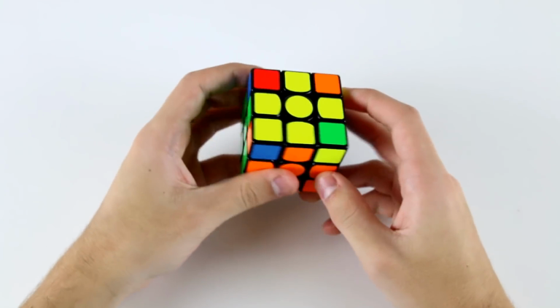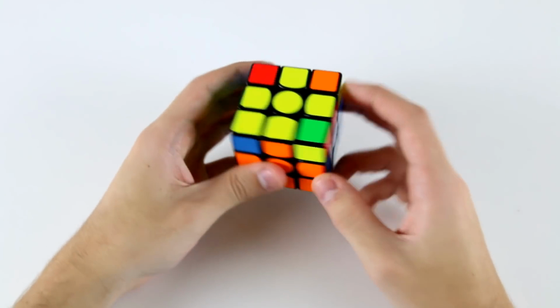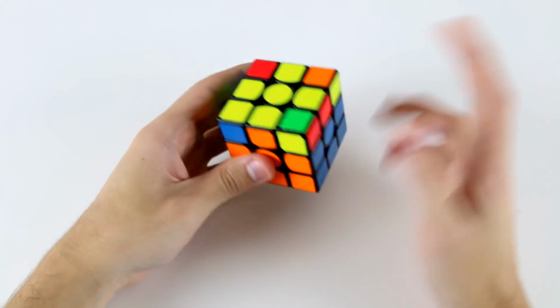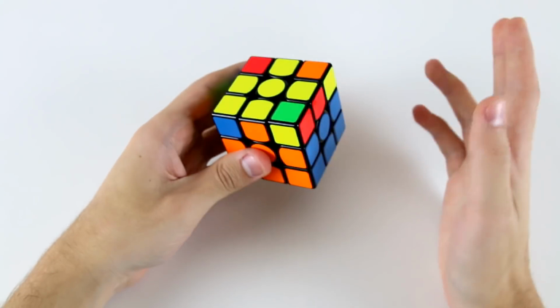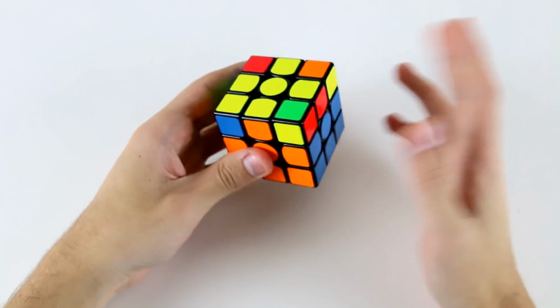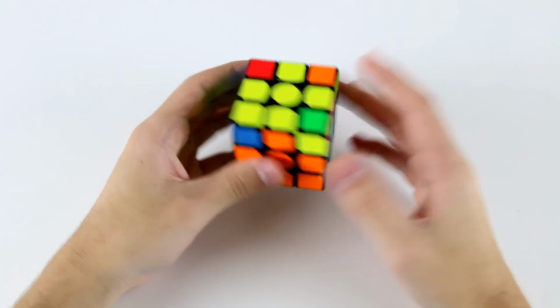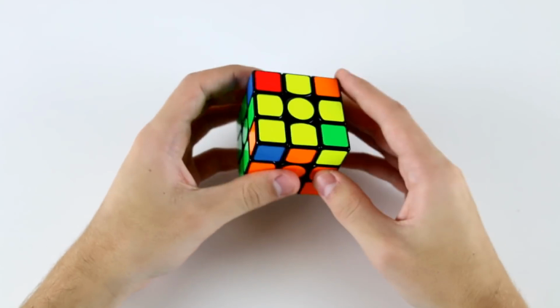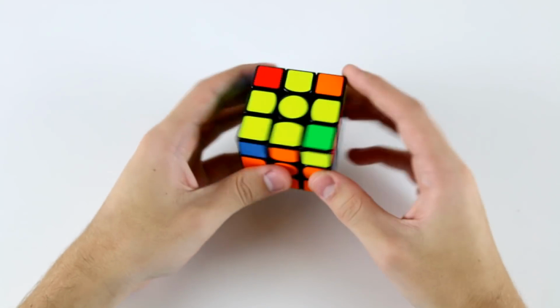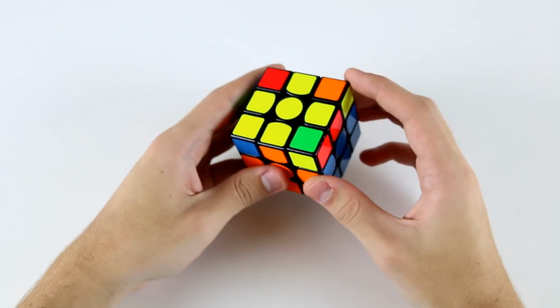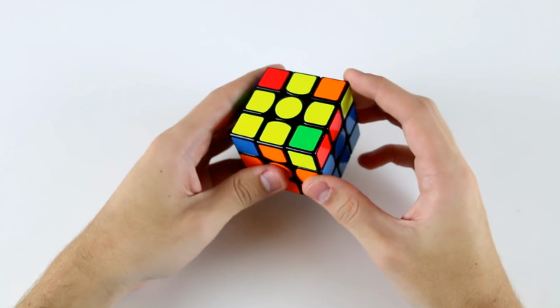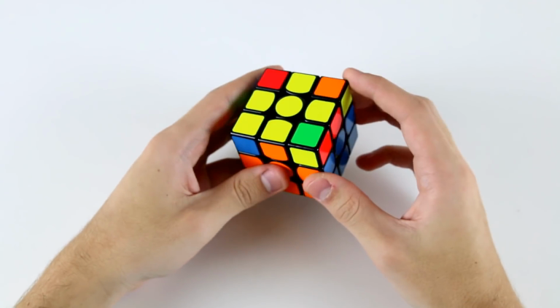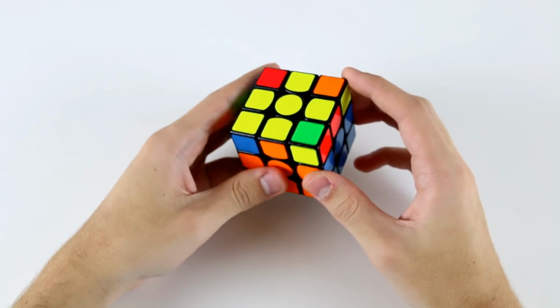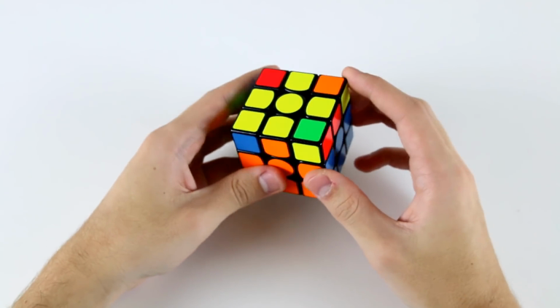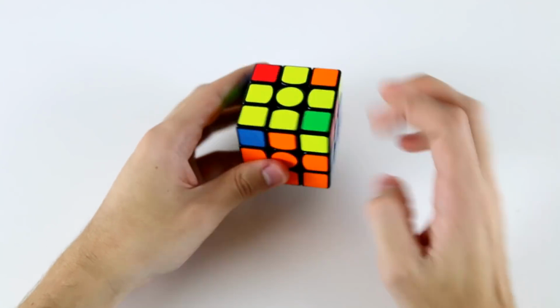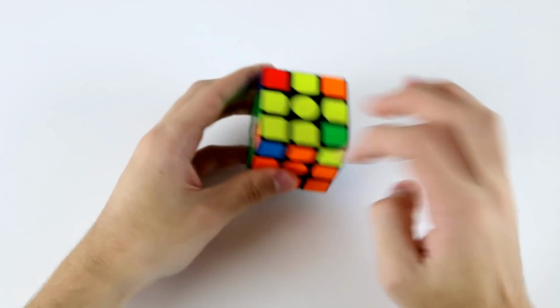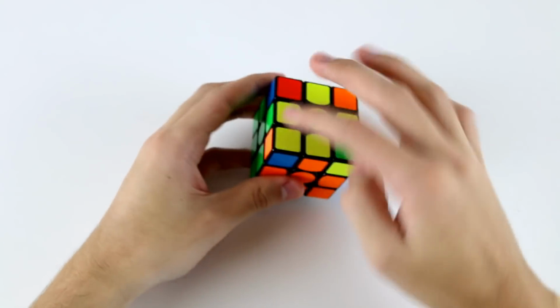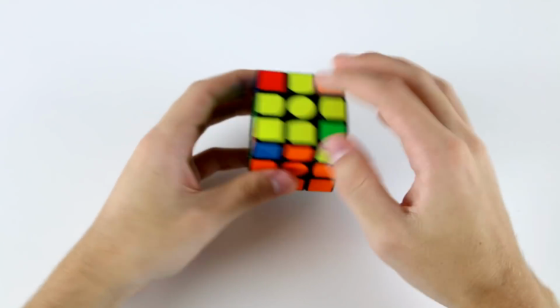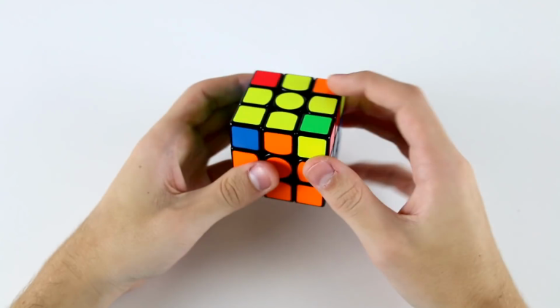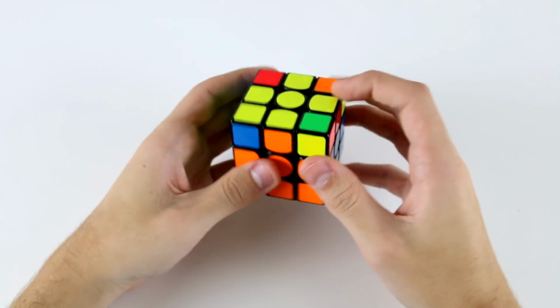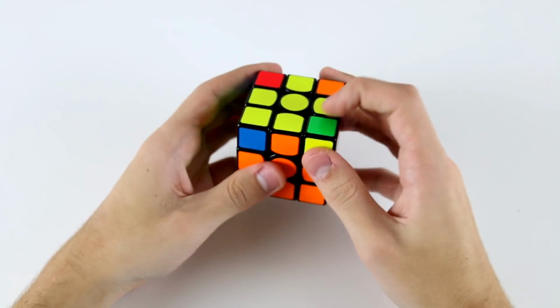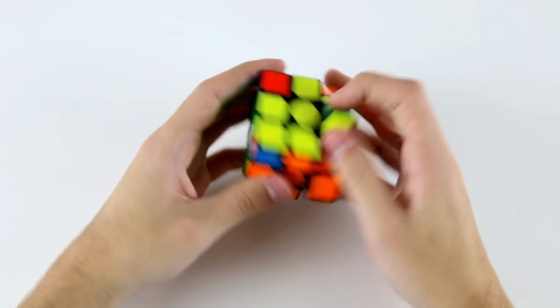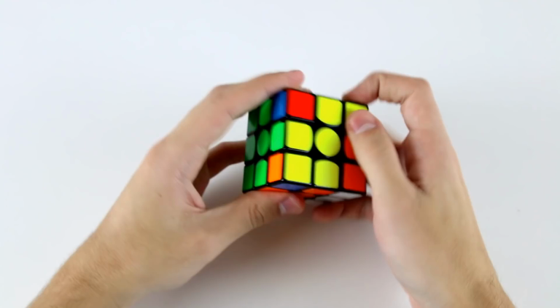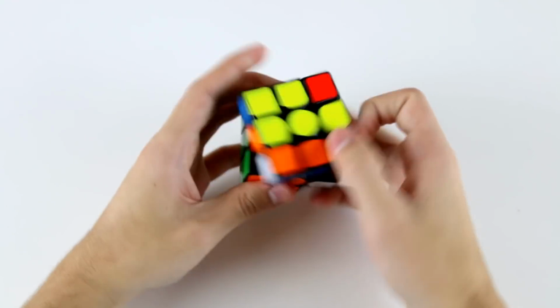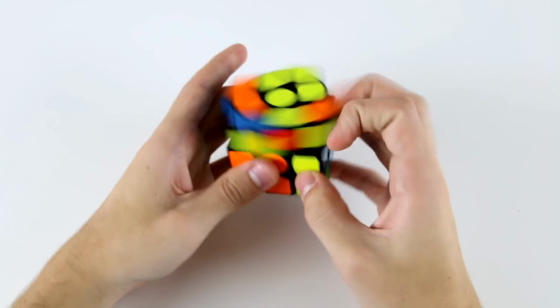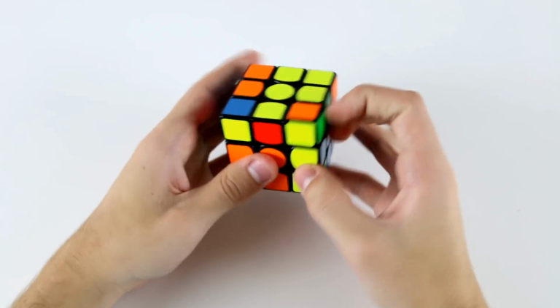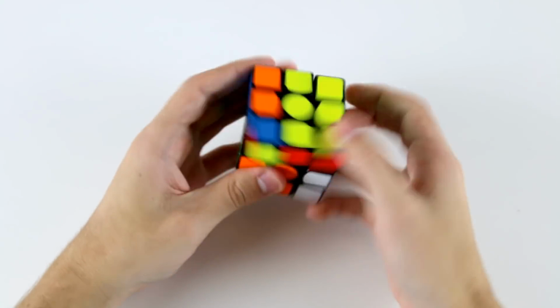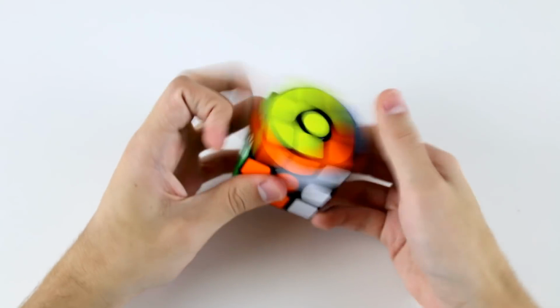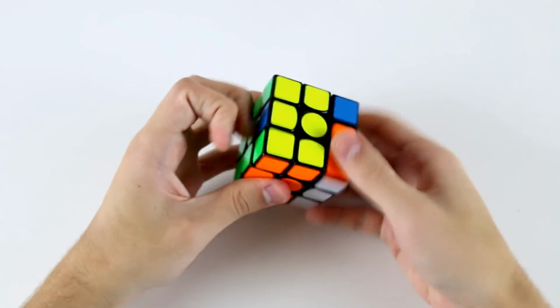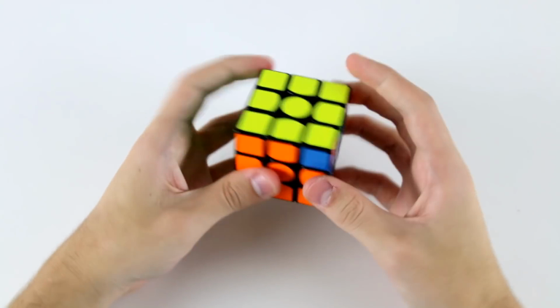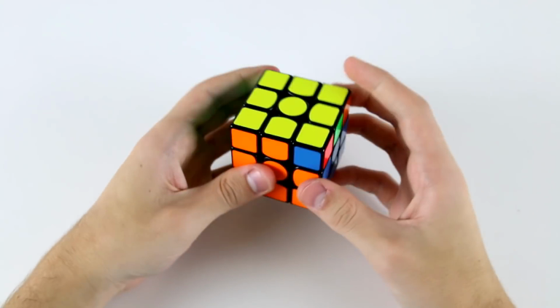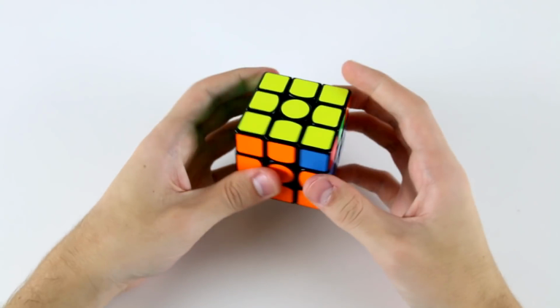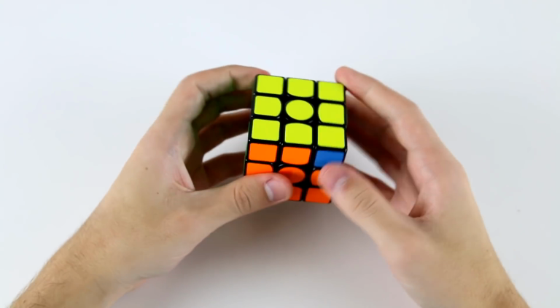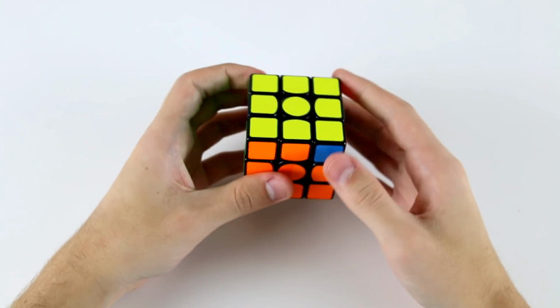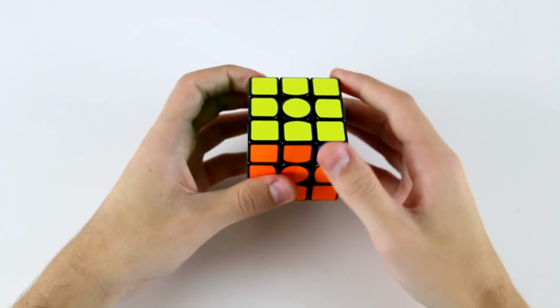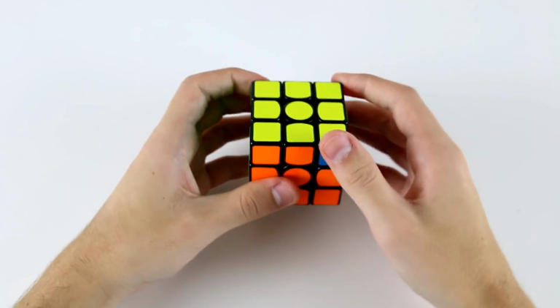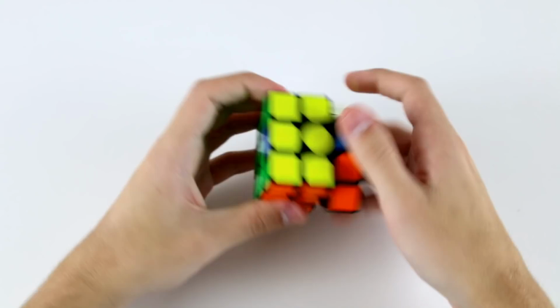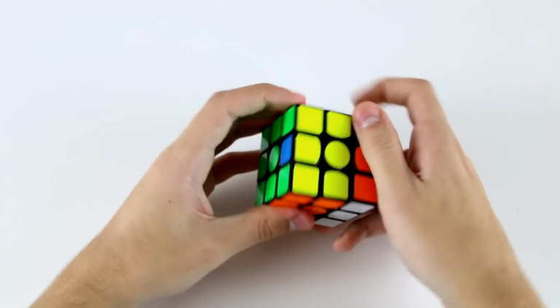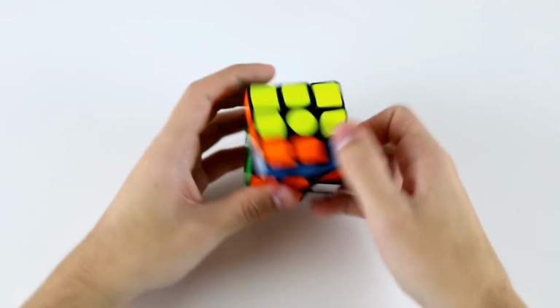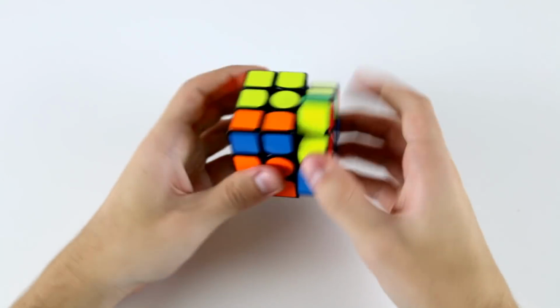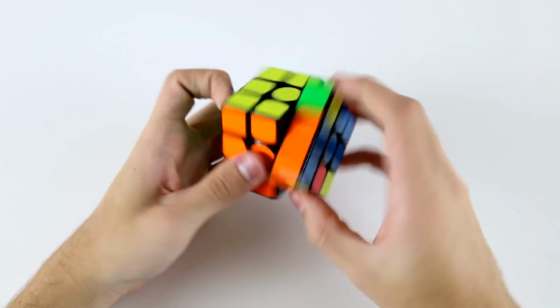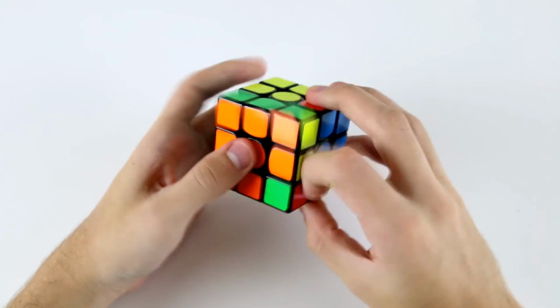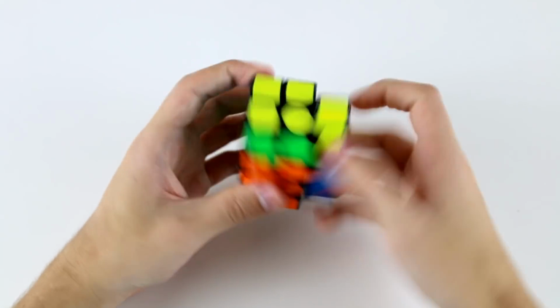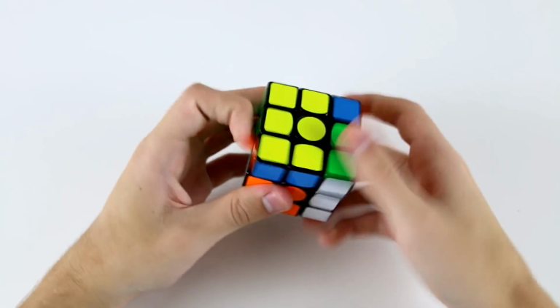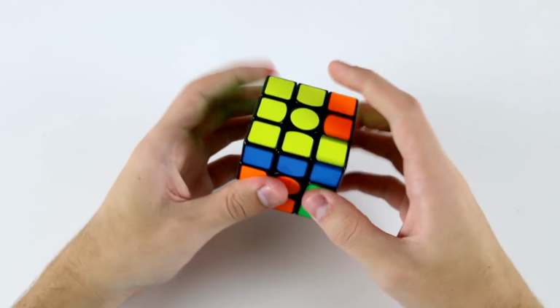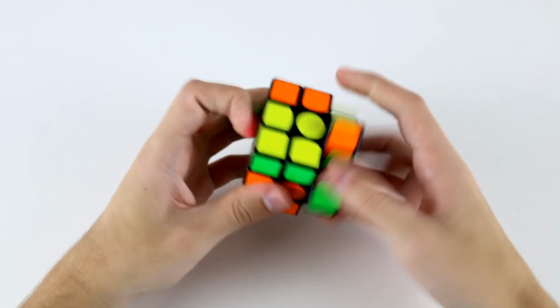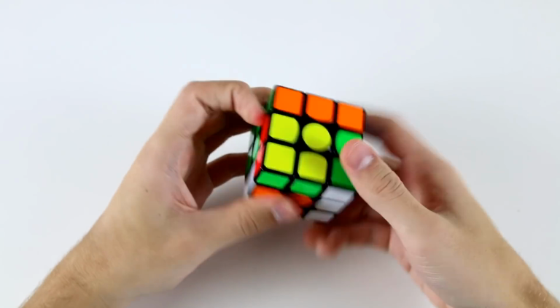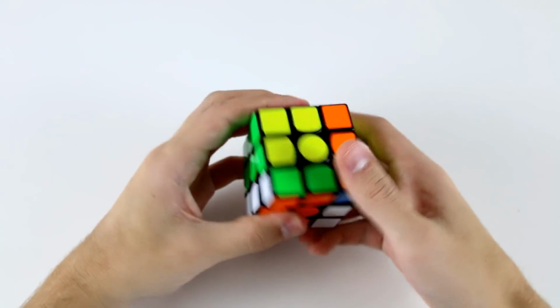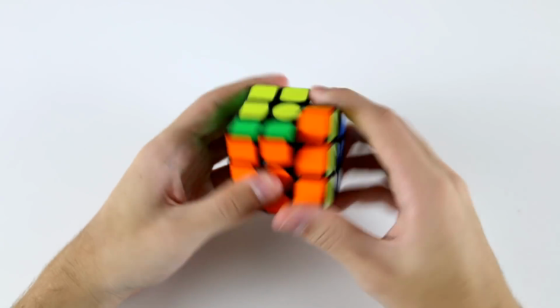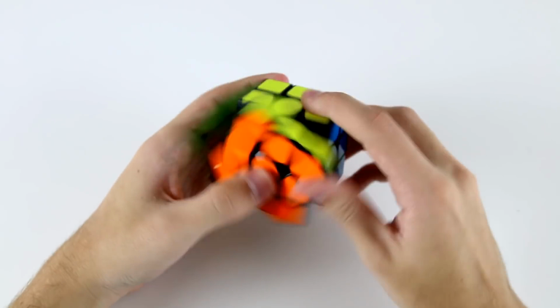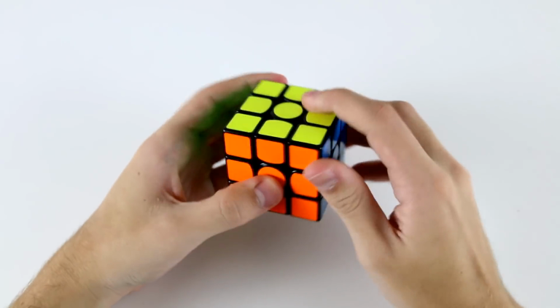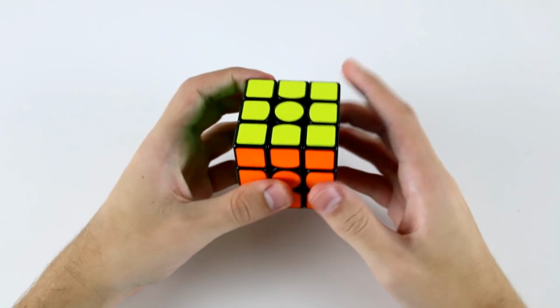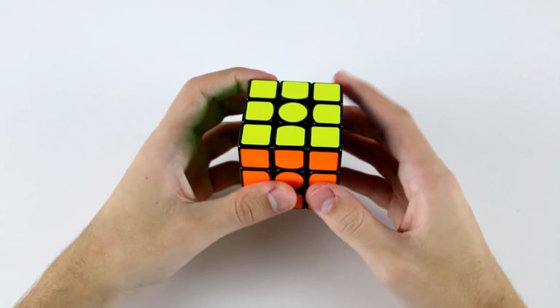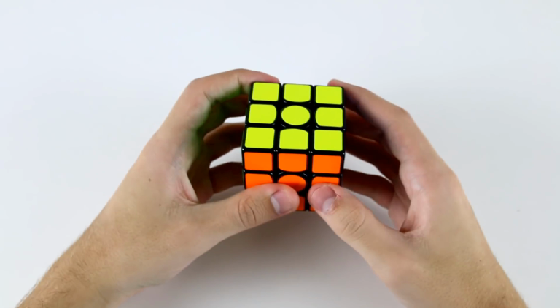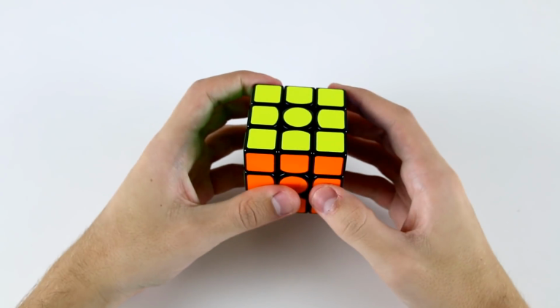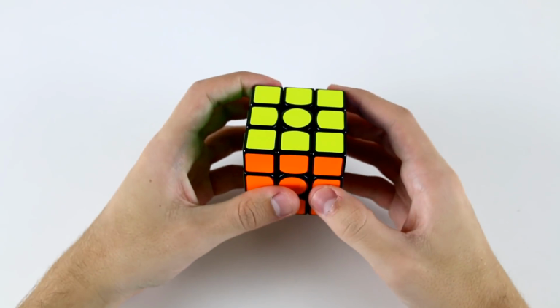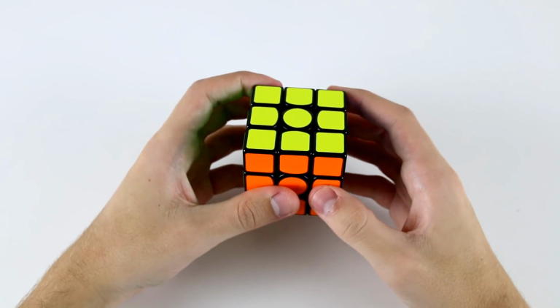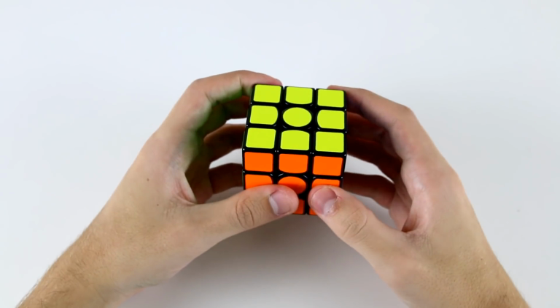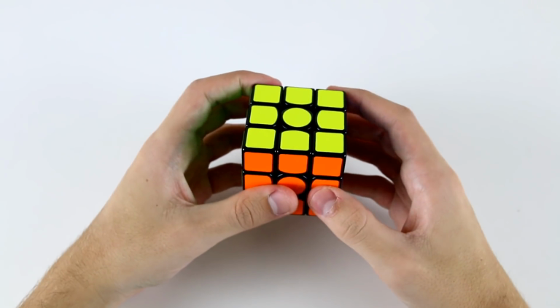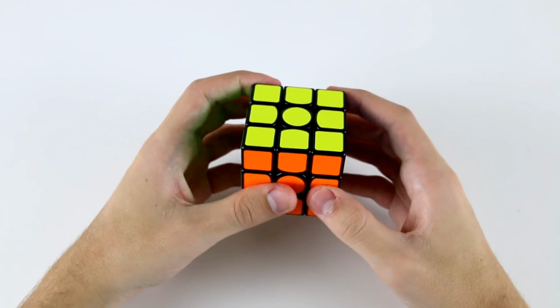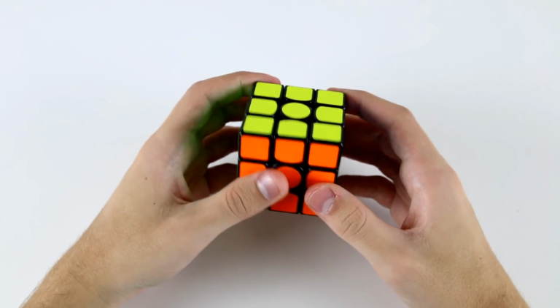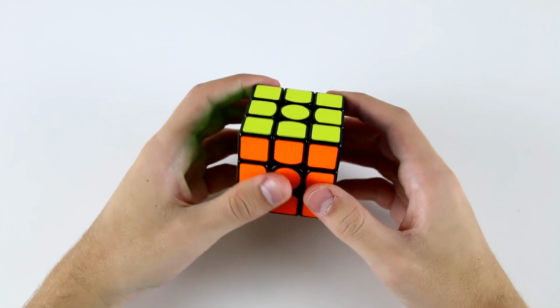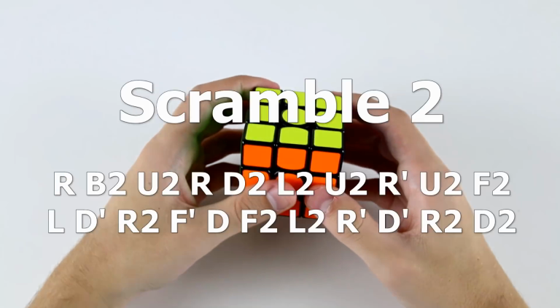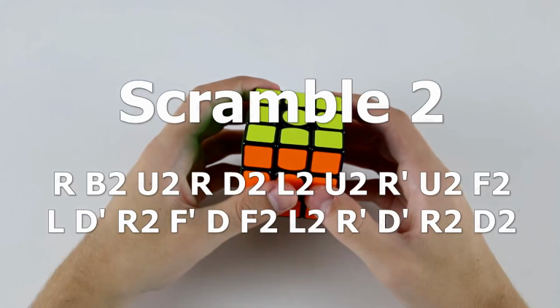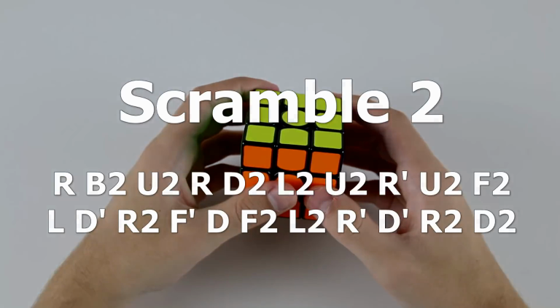And then I would solve these two in order to orient some last layer edges. Now I've got a SUUNE and teeth situation. So pretty easy solve.